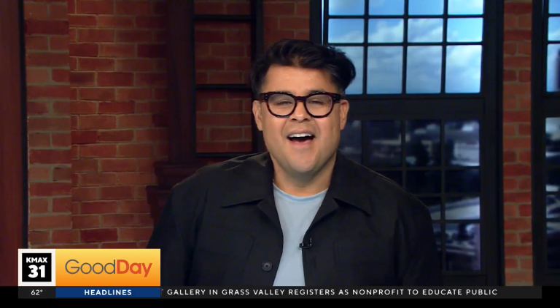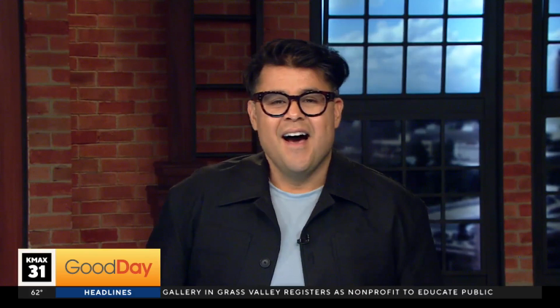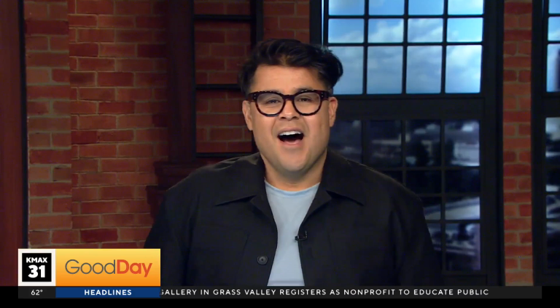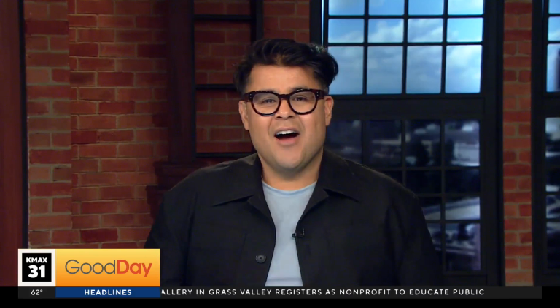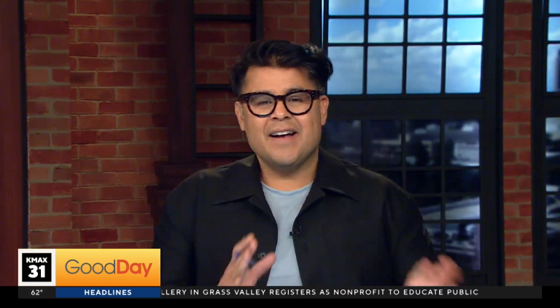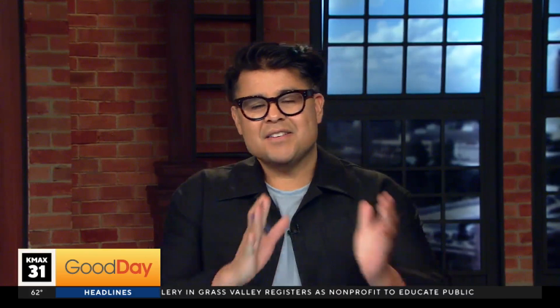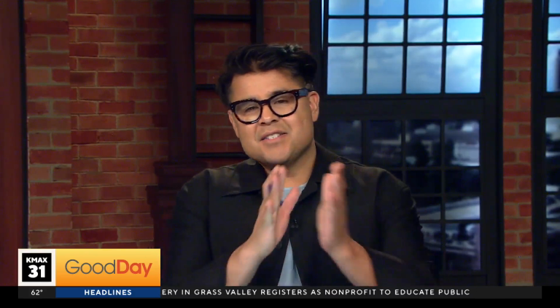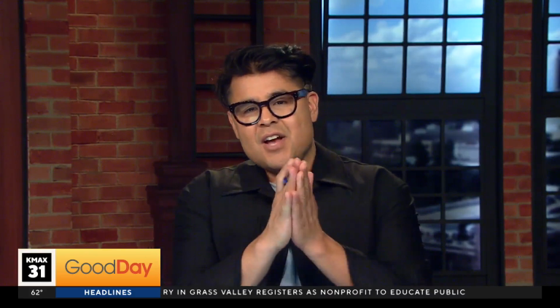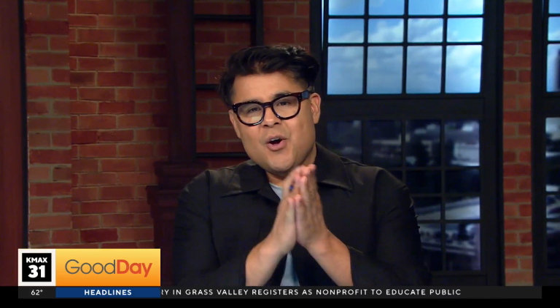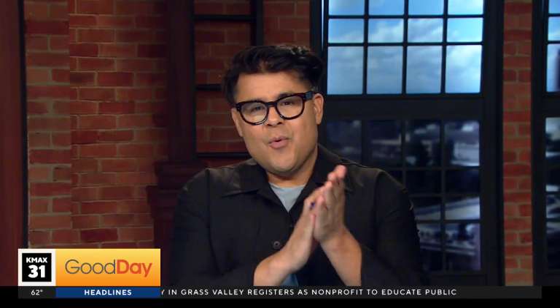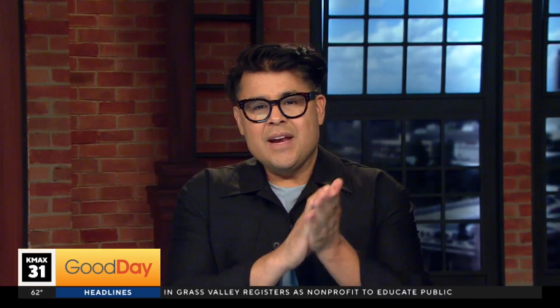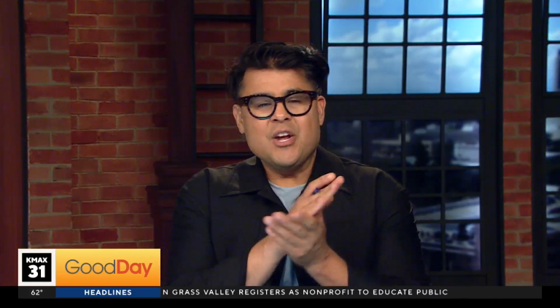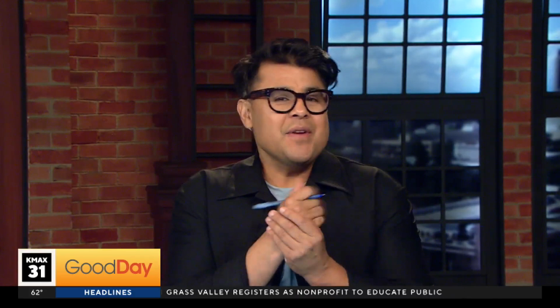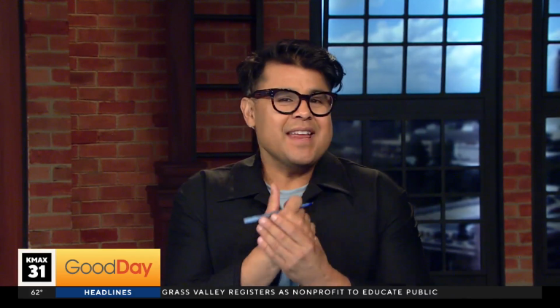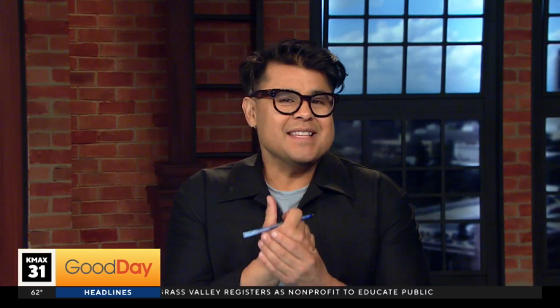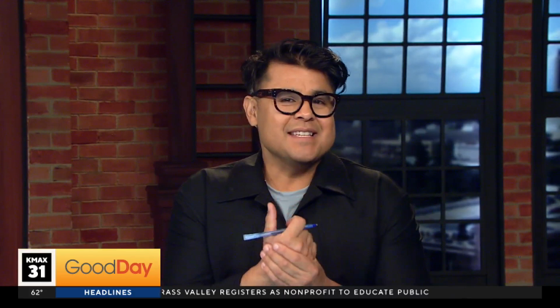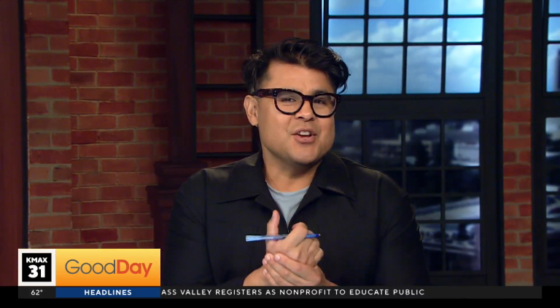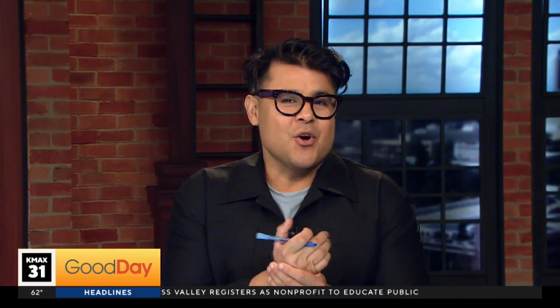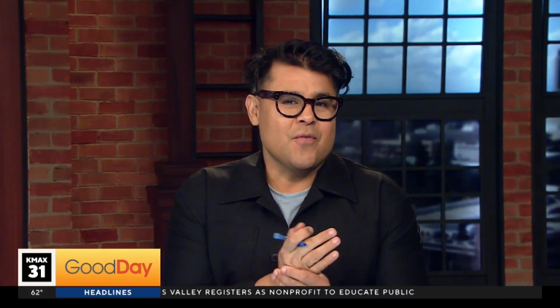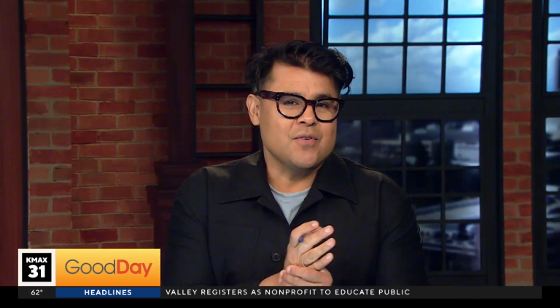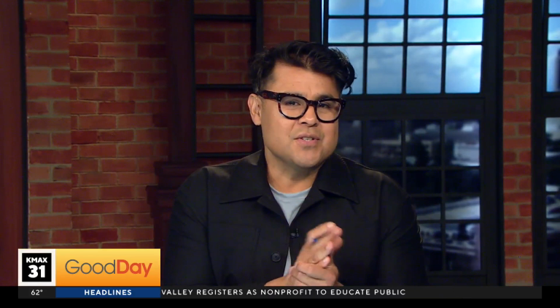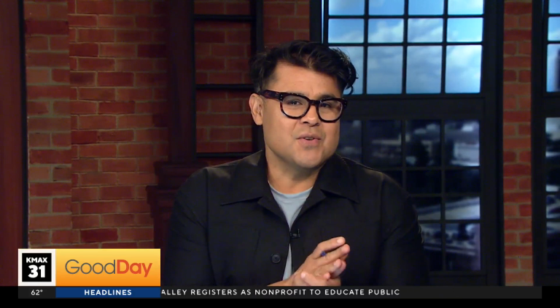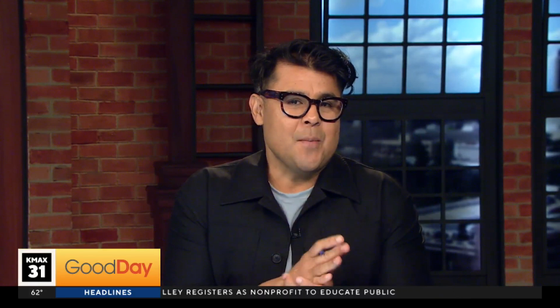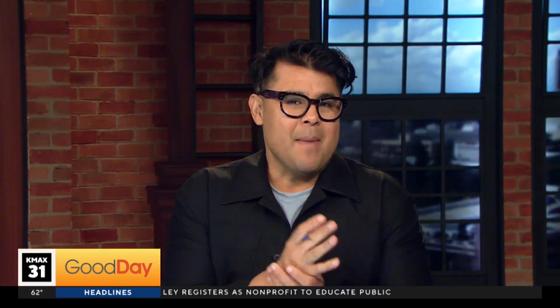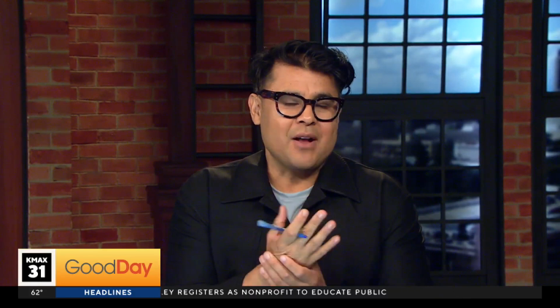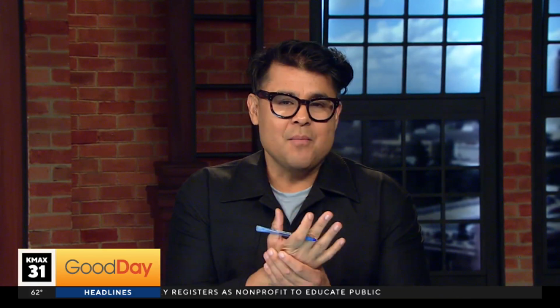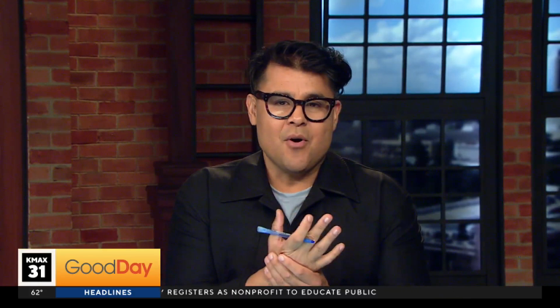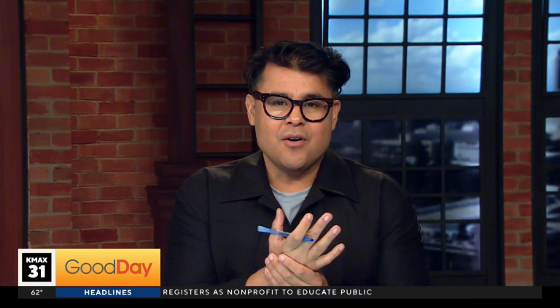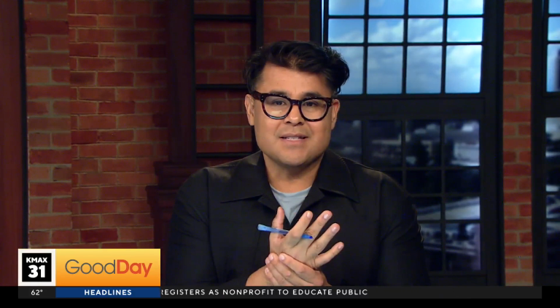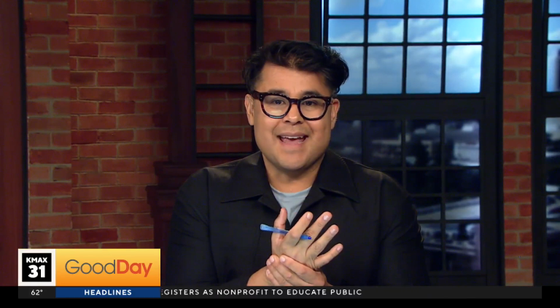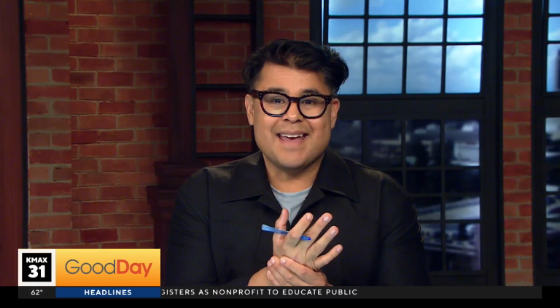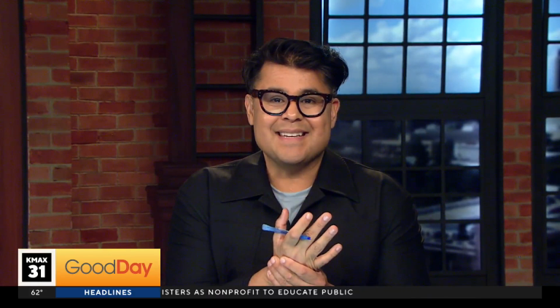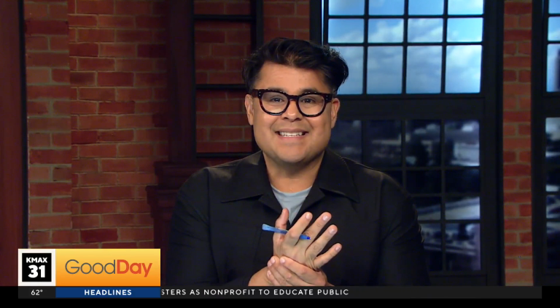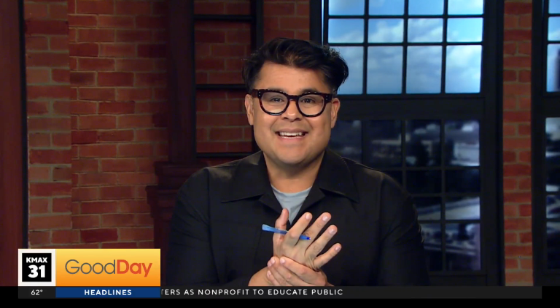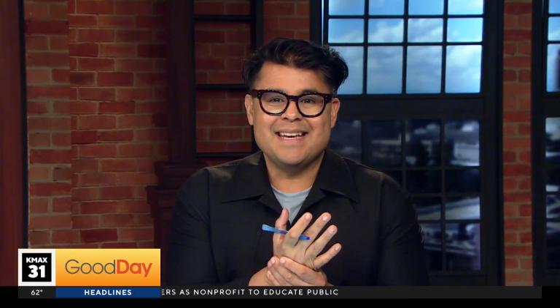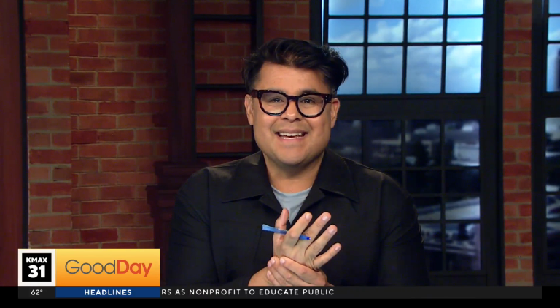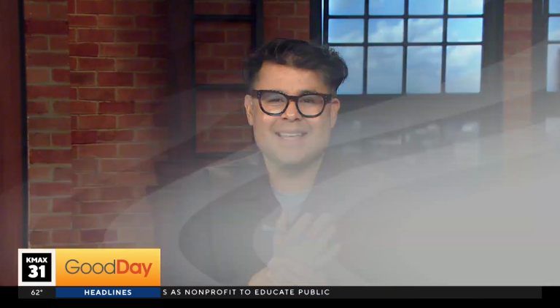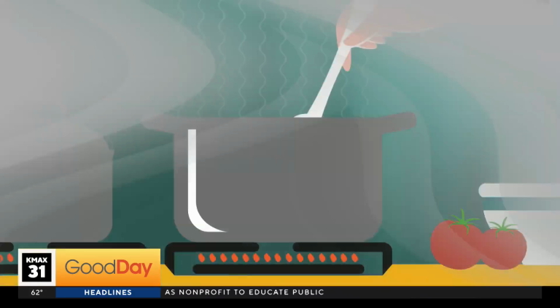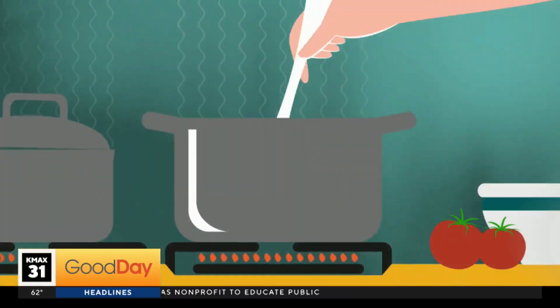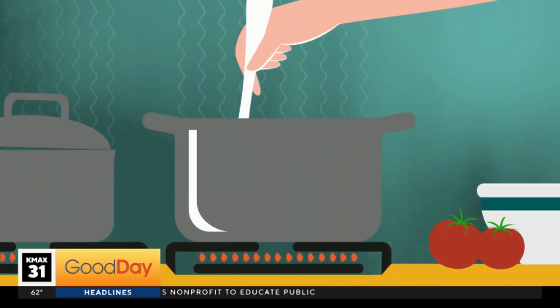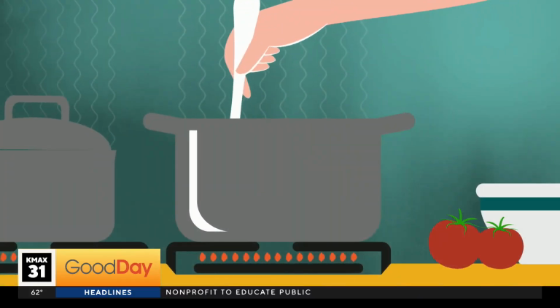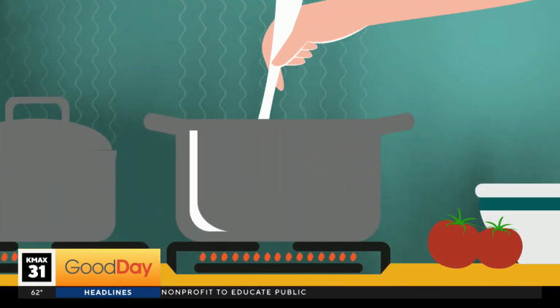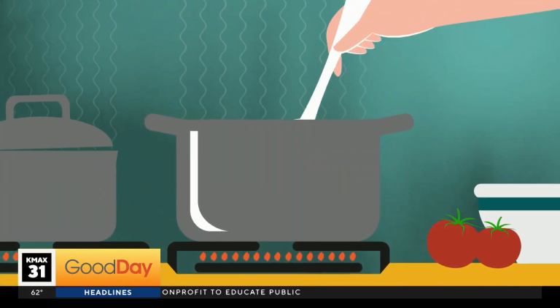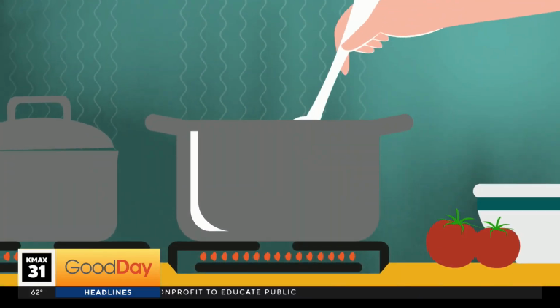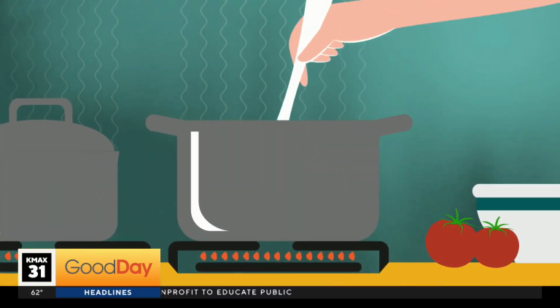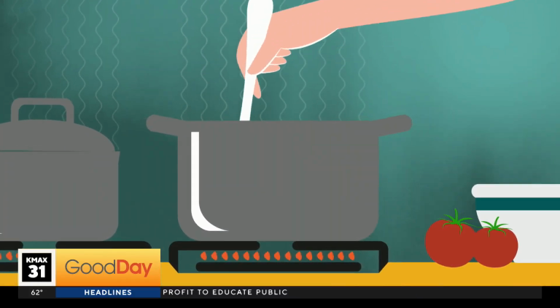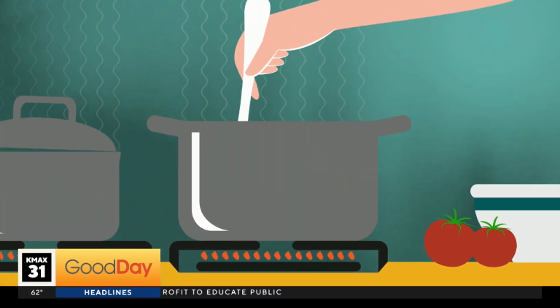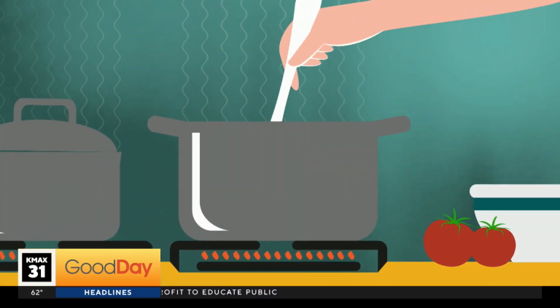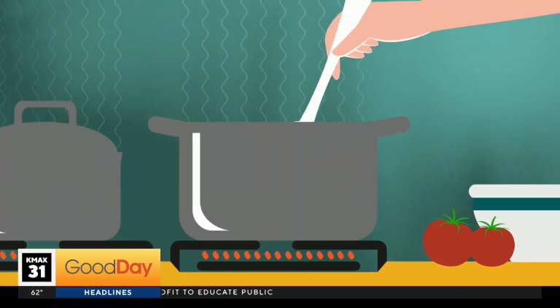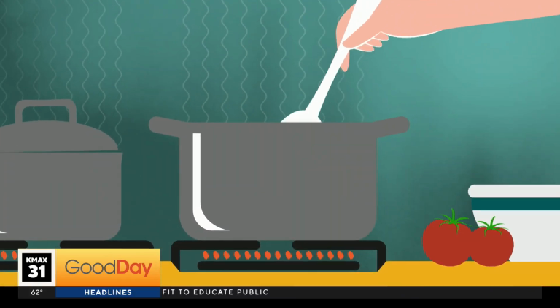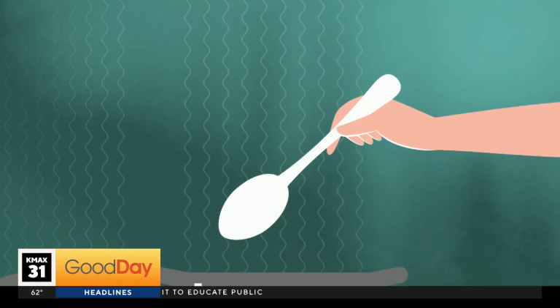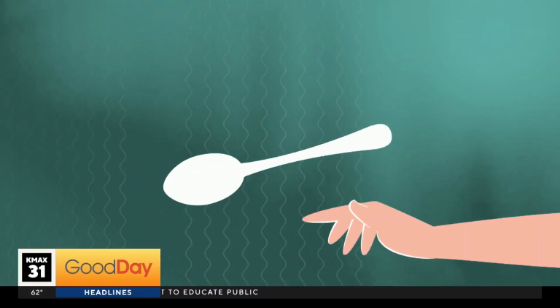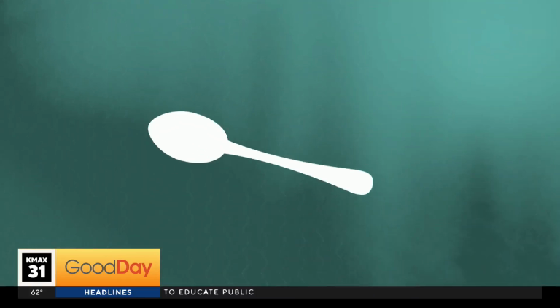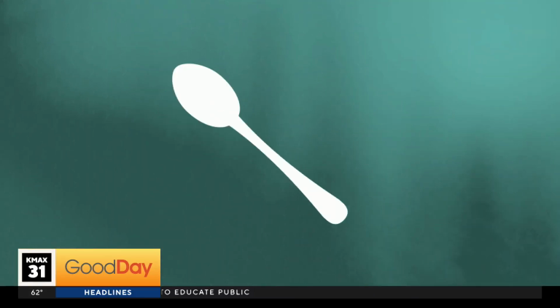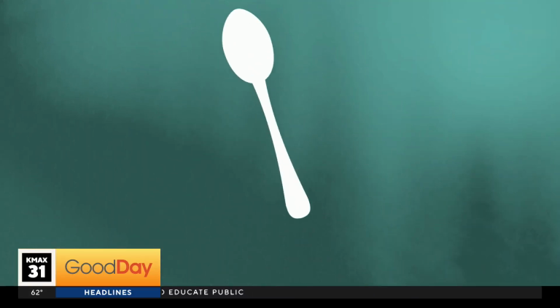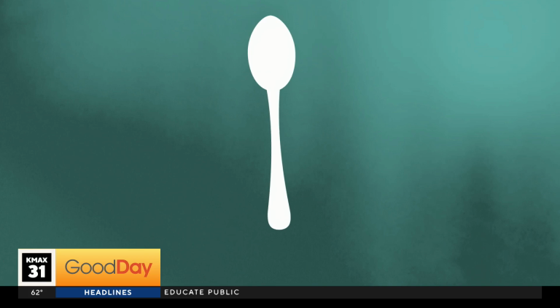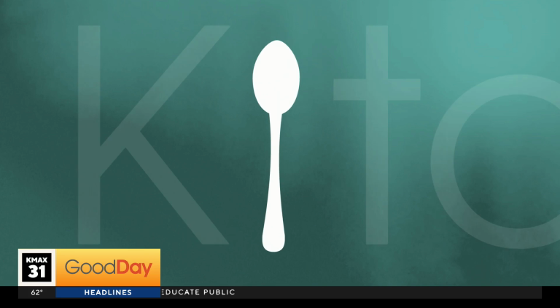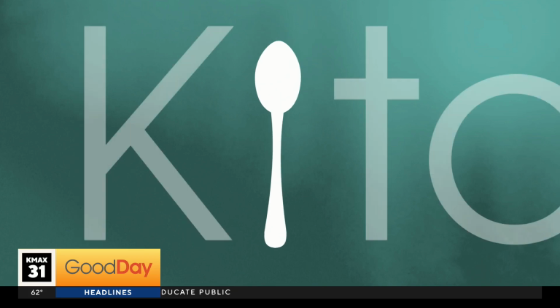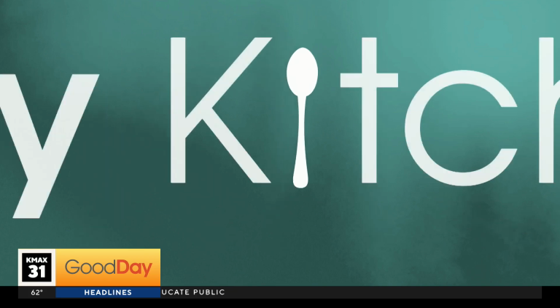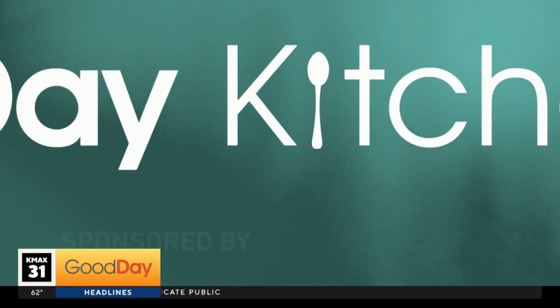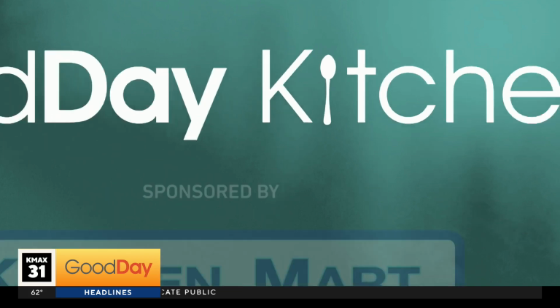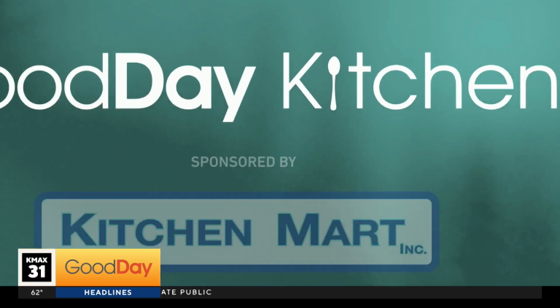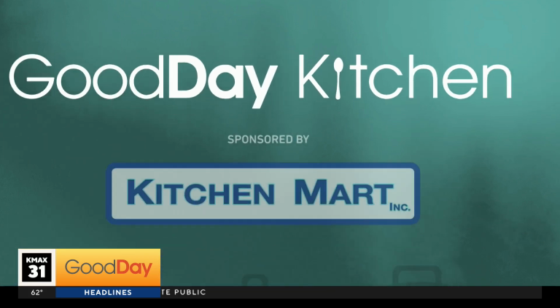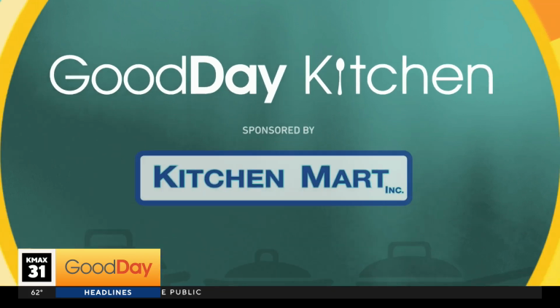All right, we're going to go ahead and send it over to Michael Marks and Tina. They have some fruit cooking in our new kitchen sets.